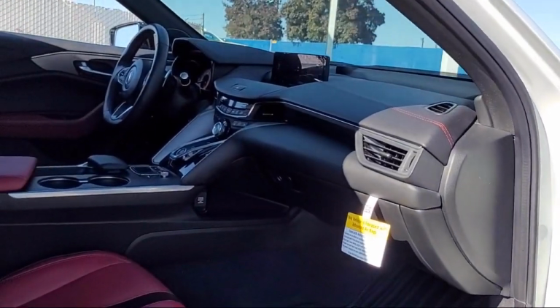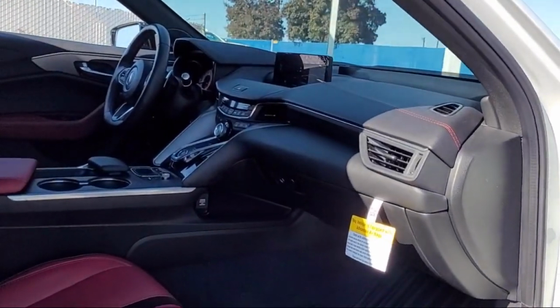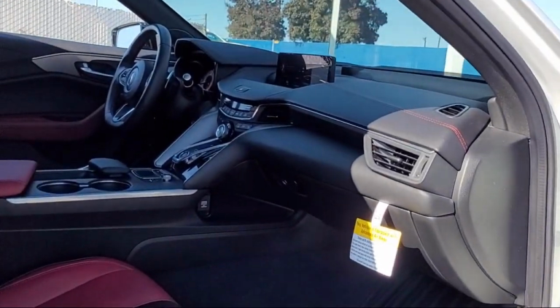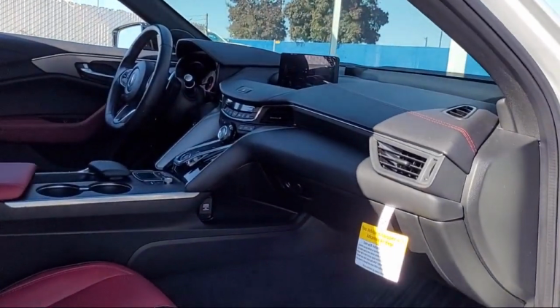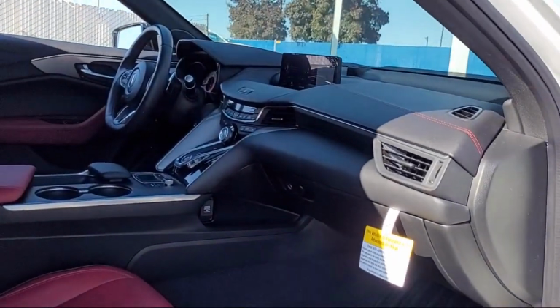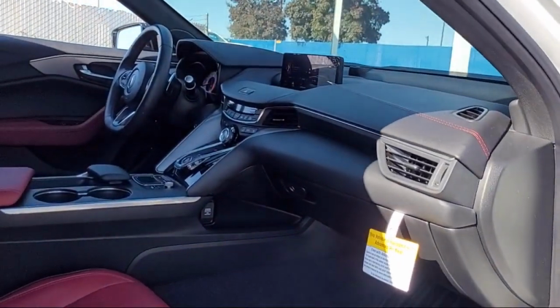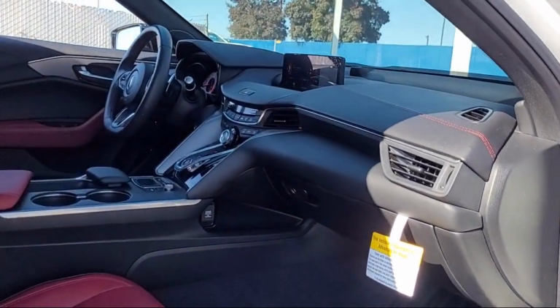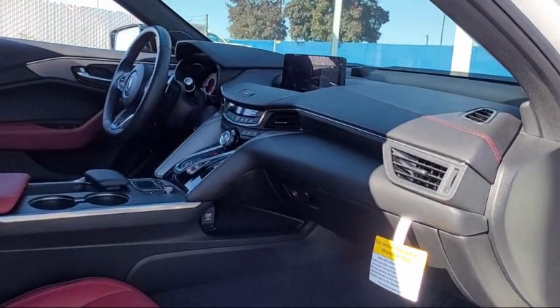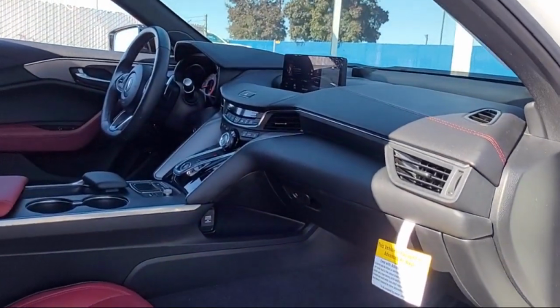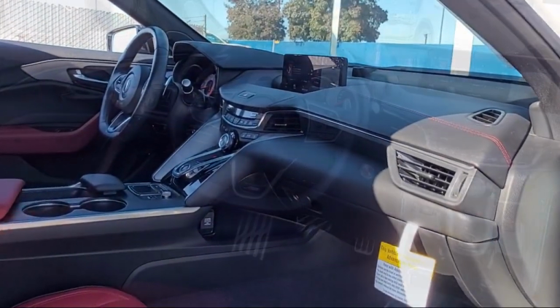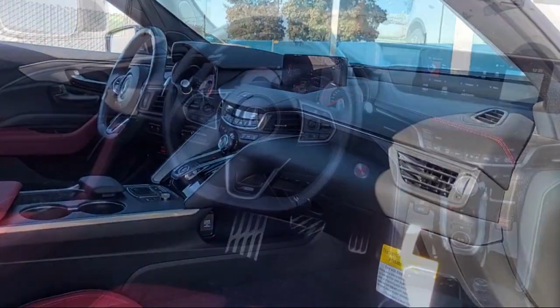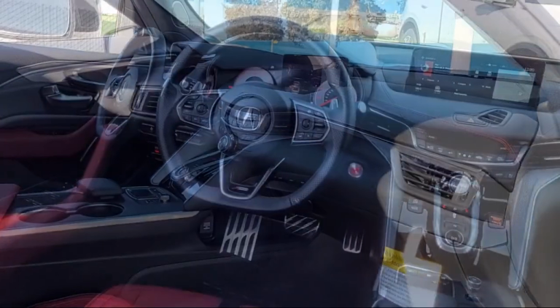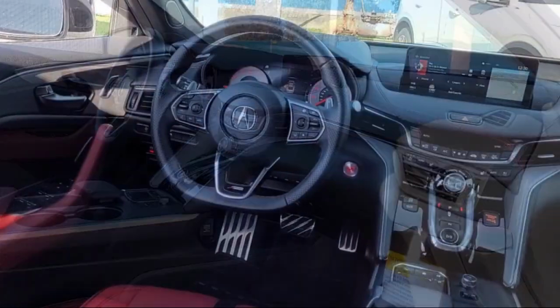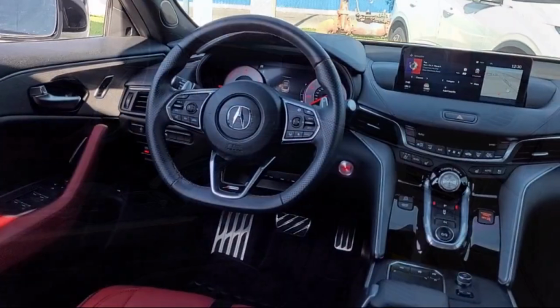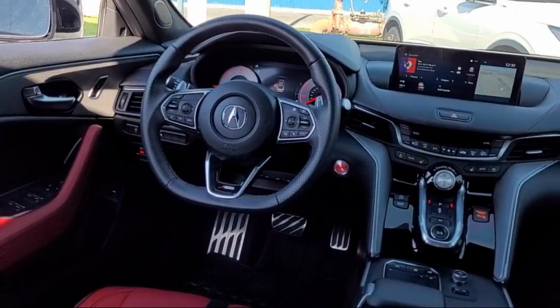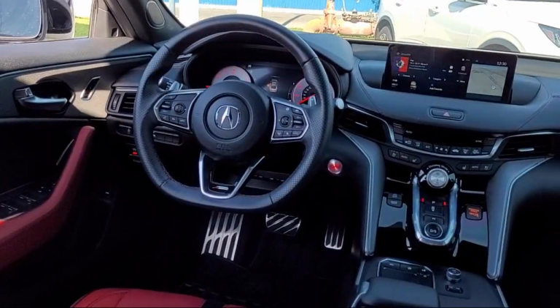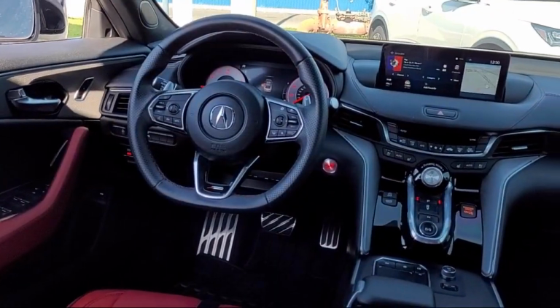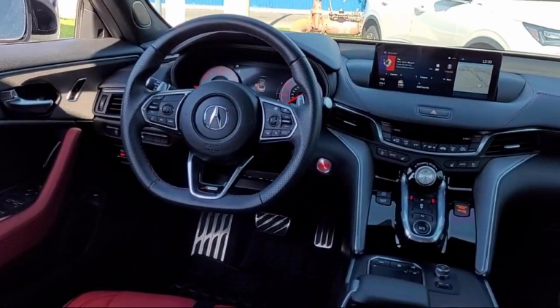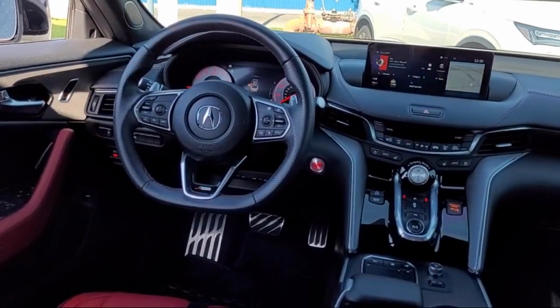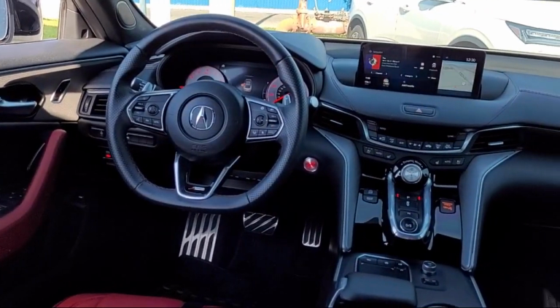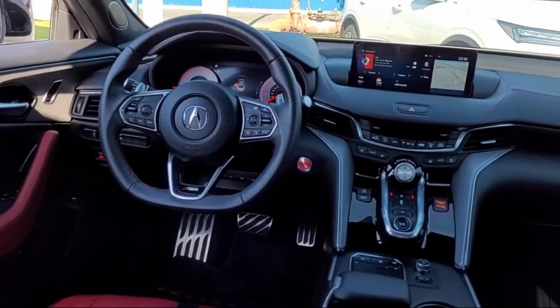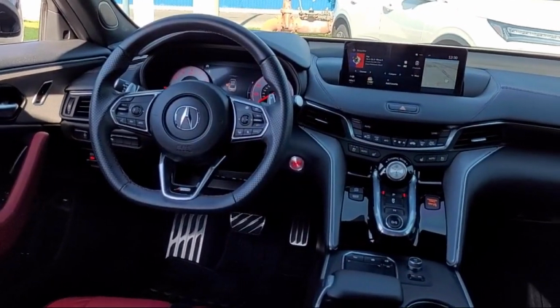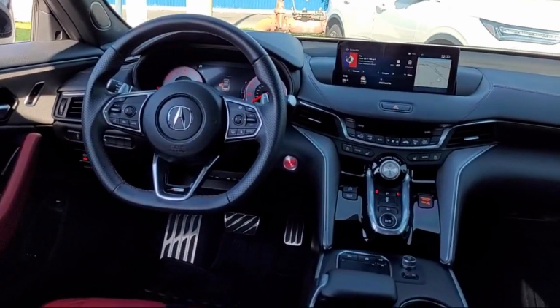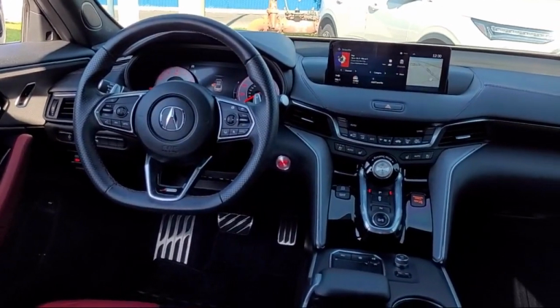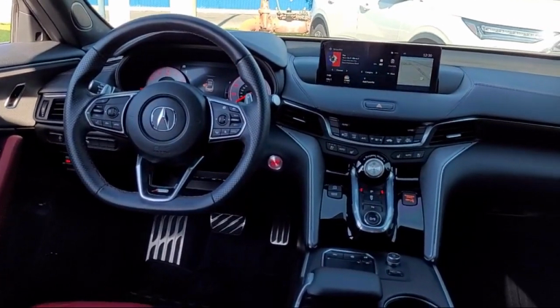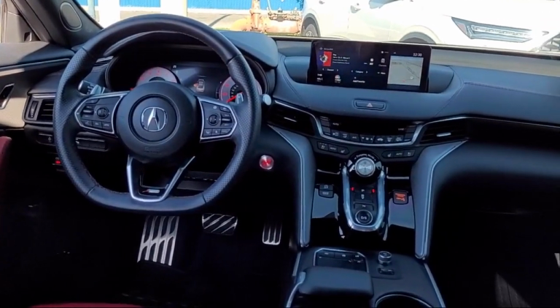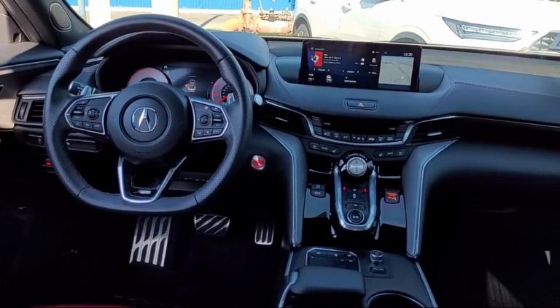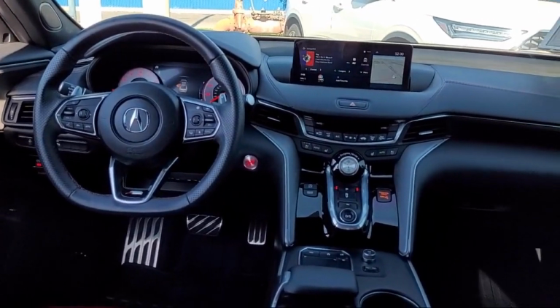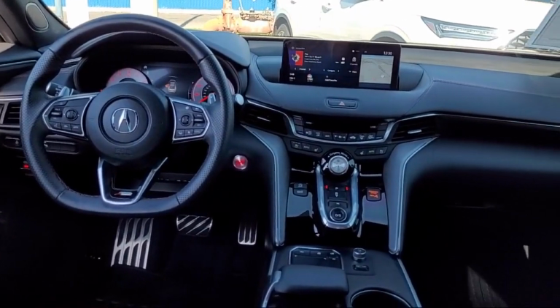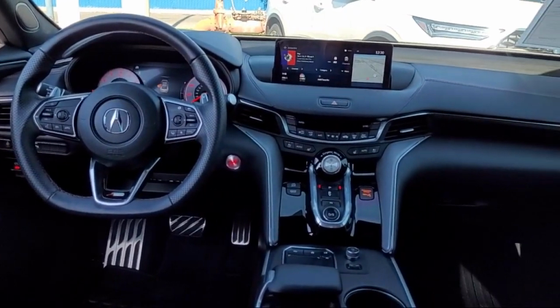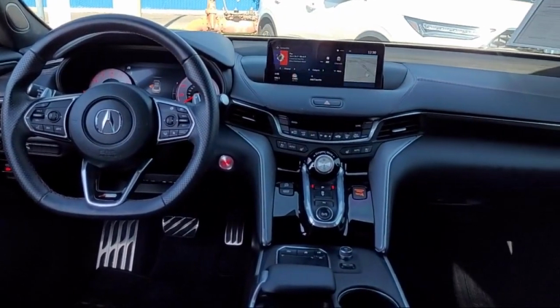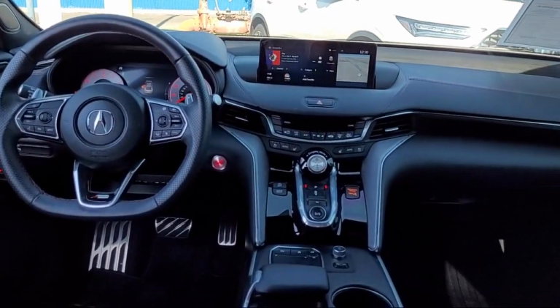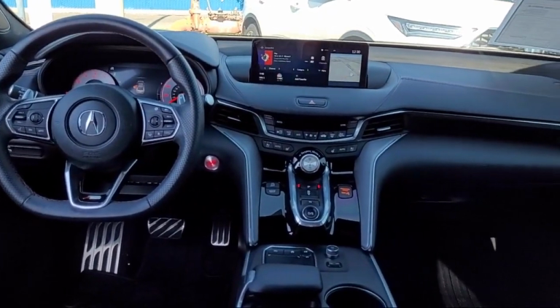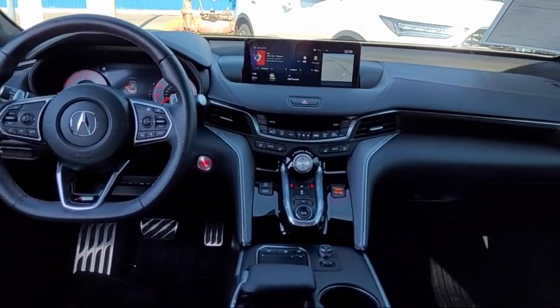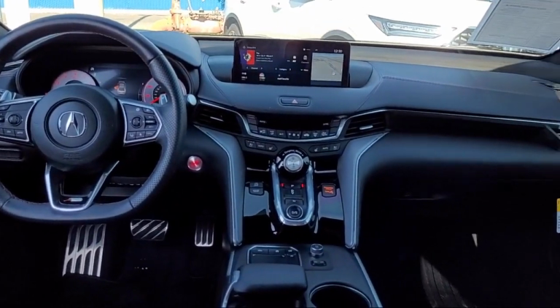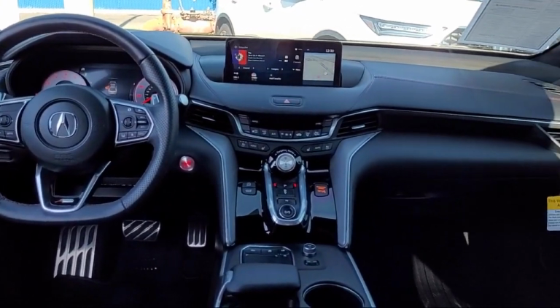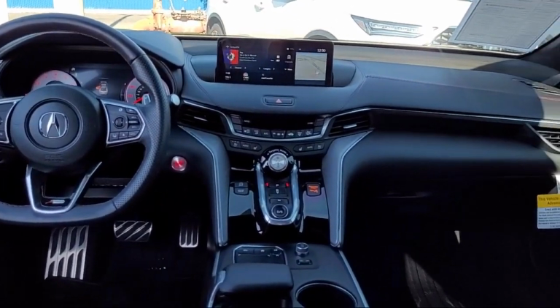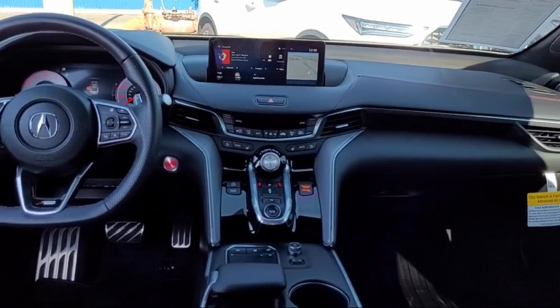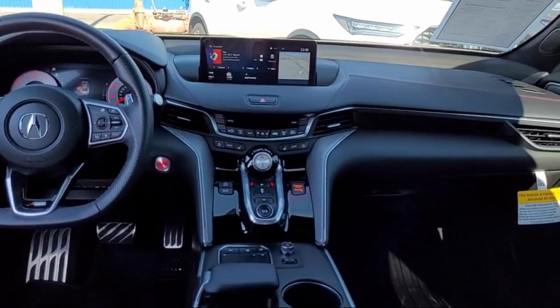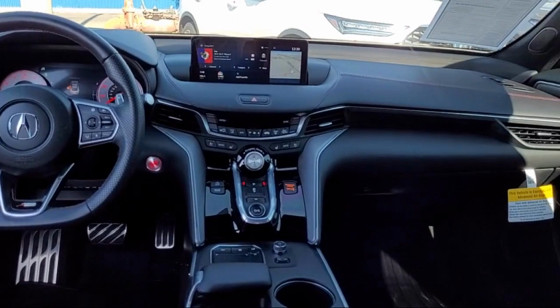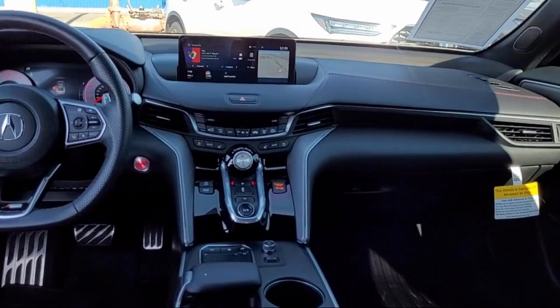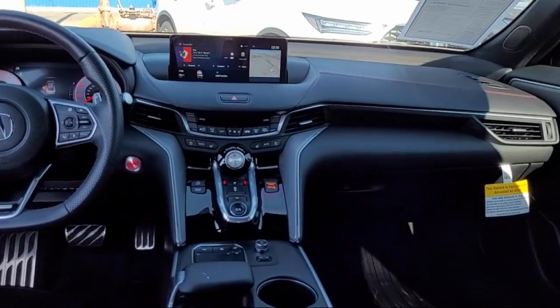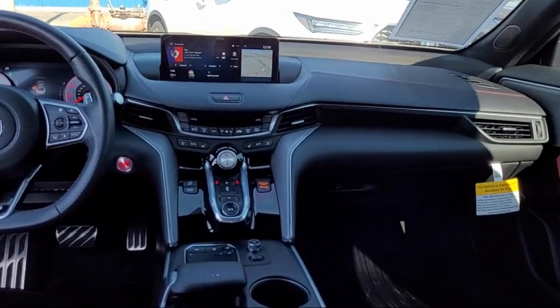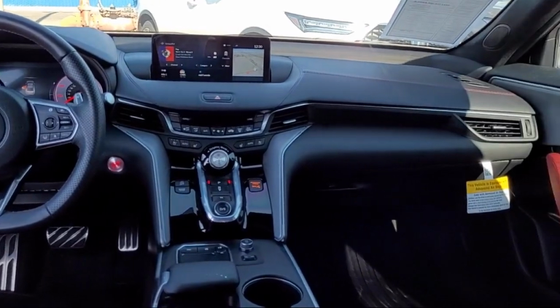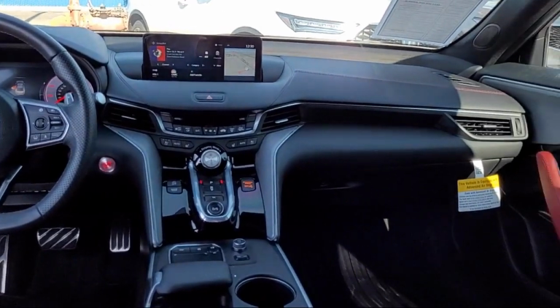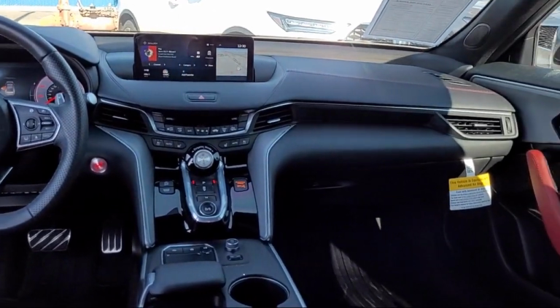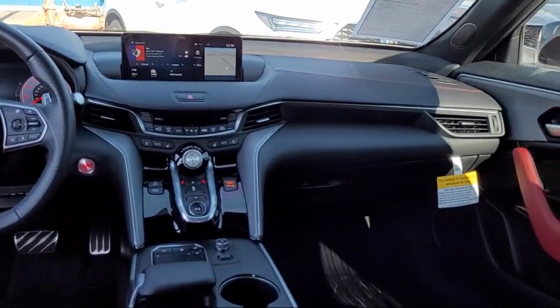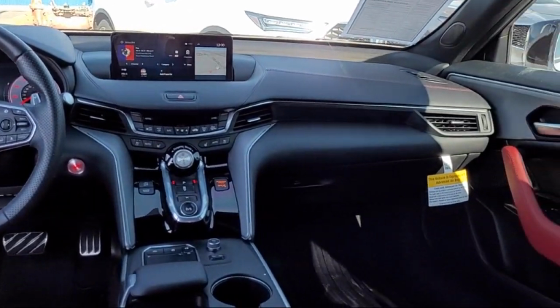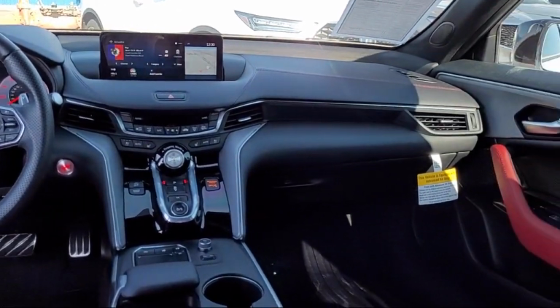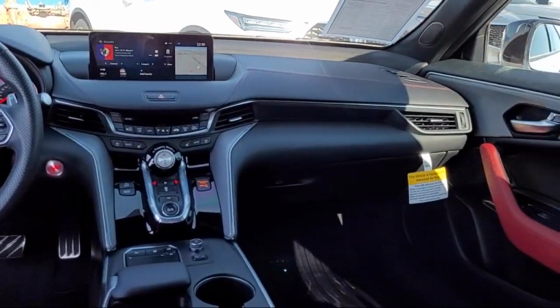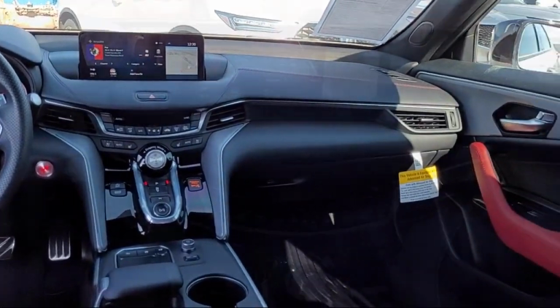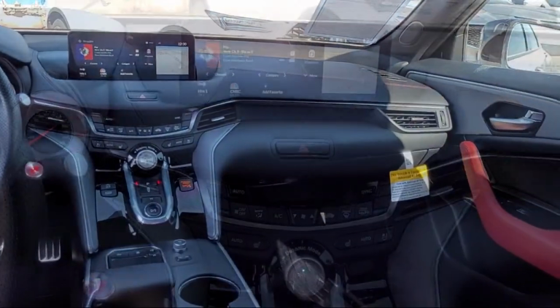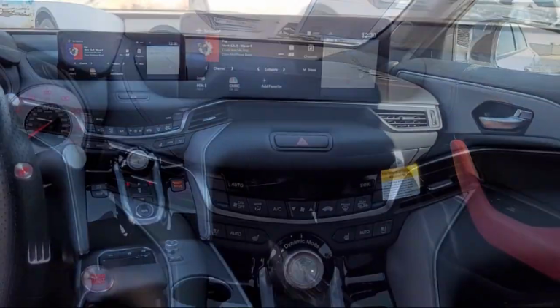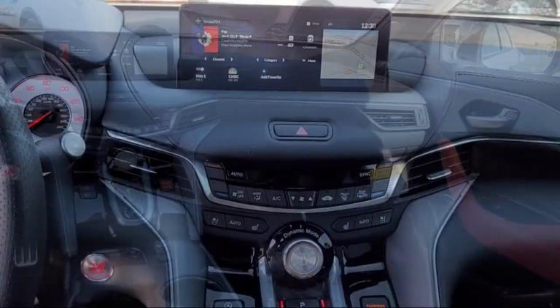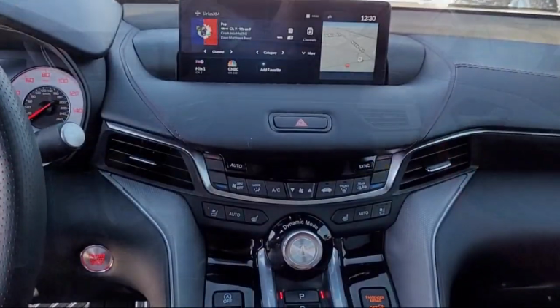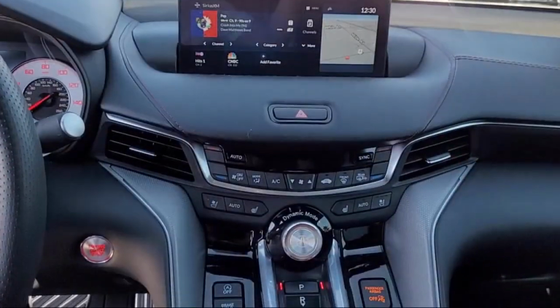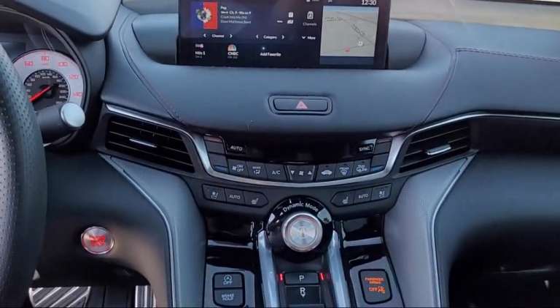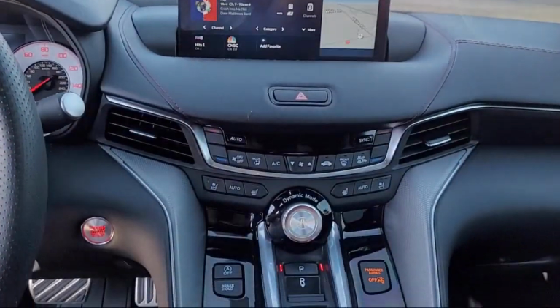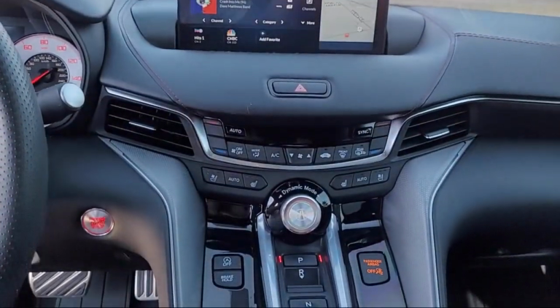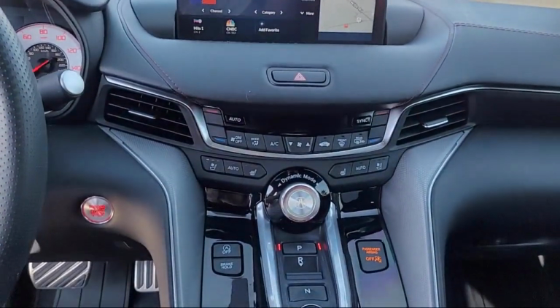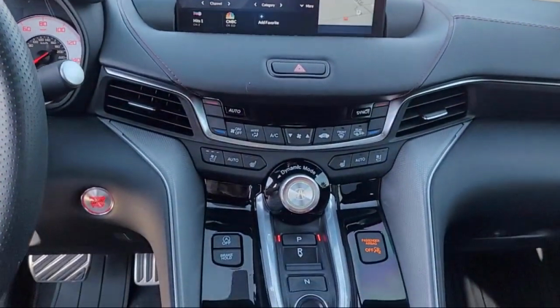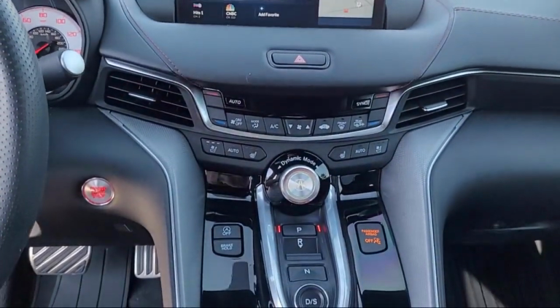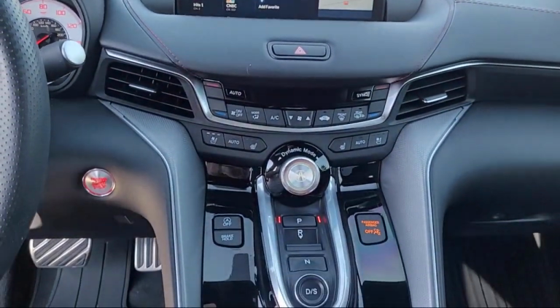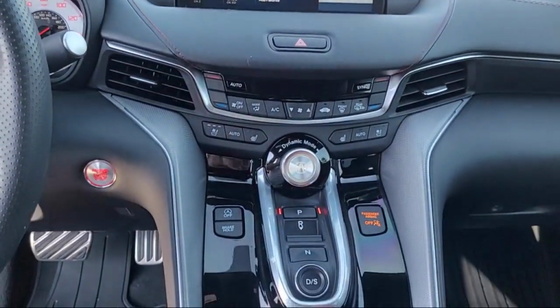Here at Family Motors Acura, we focus on creating a transparent, easy, and fun purchasing experience for our customers.